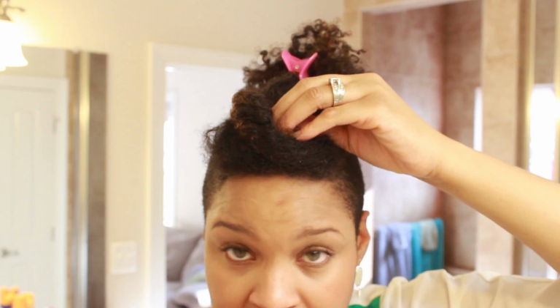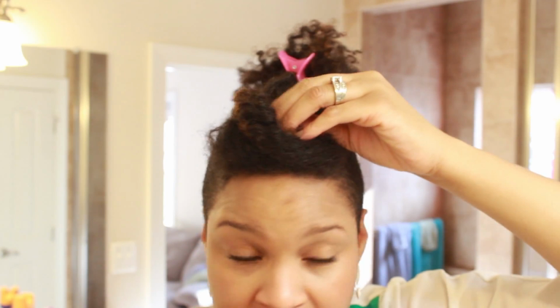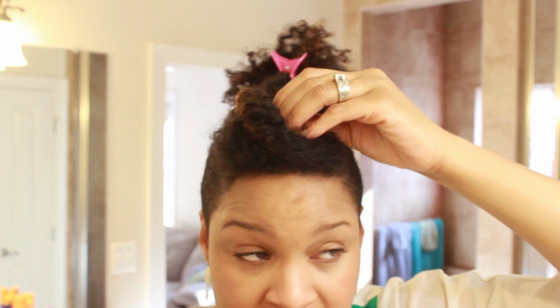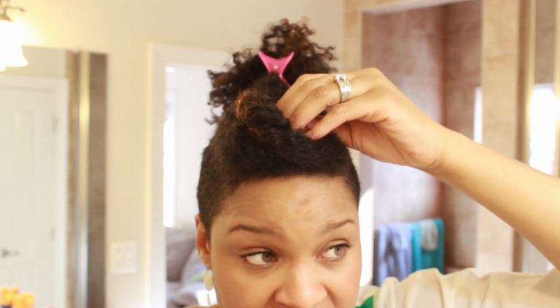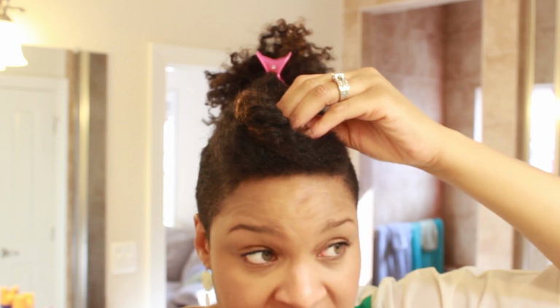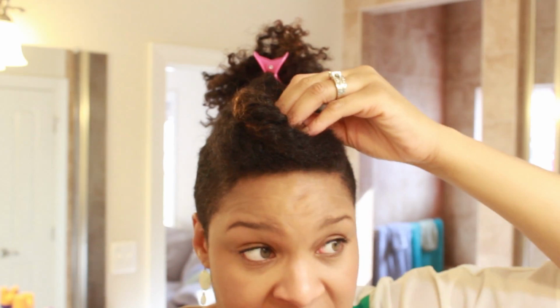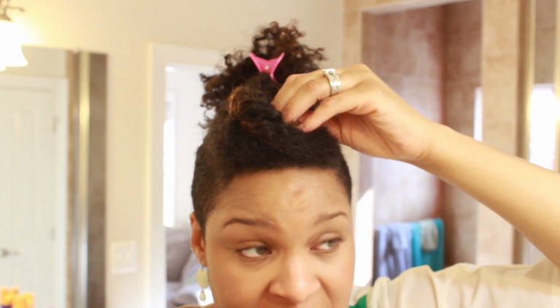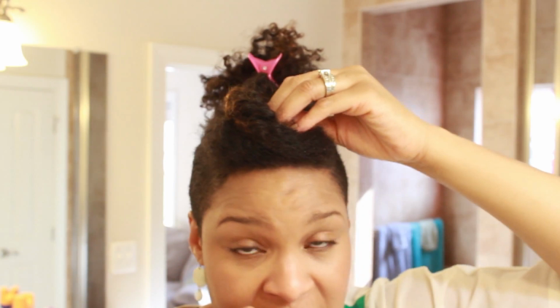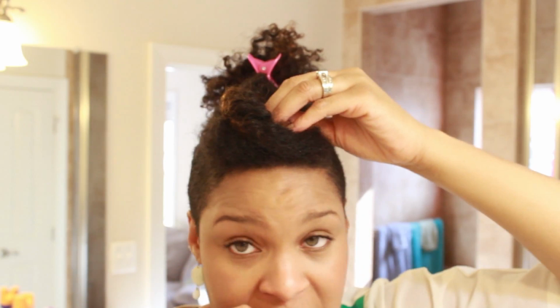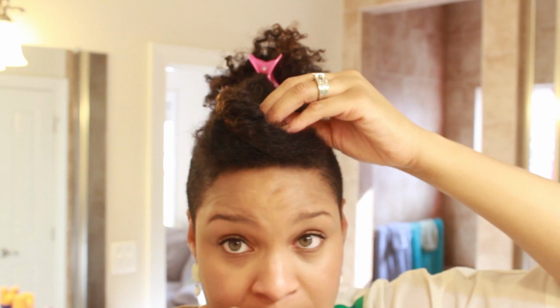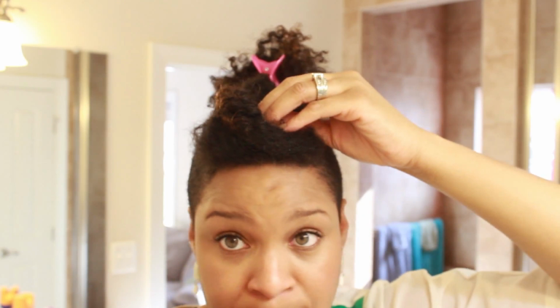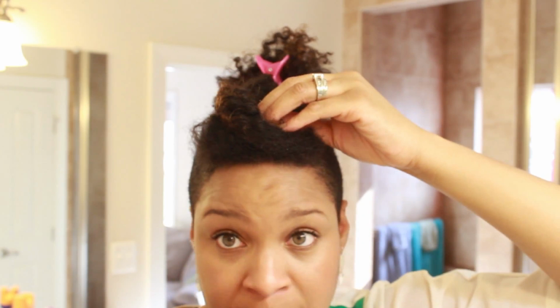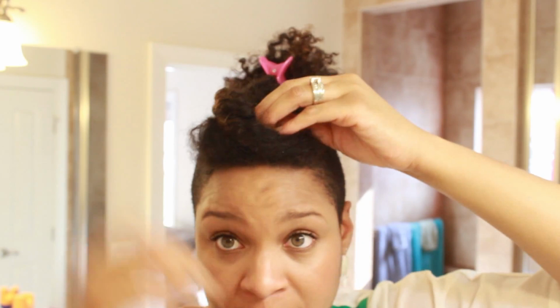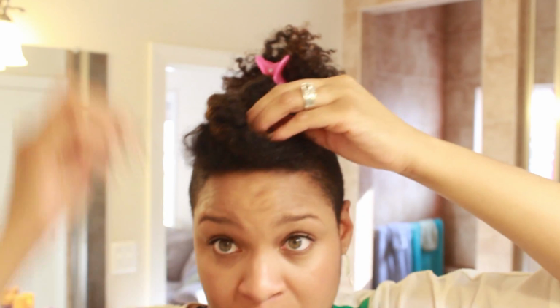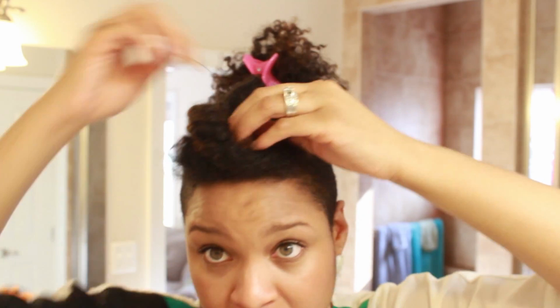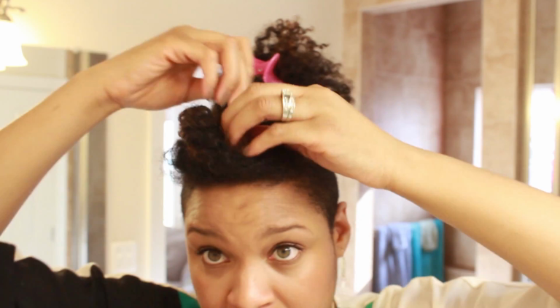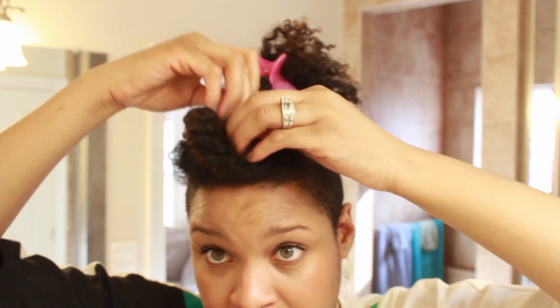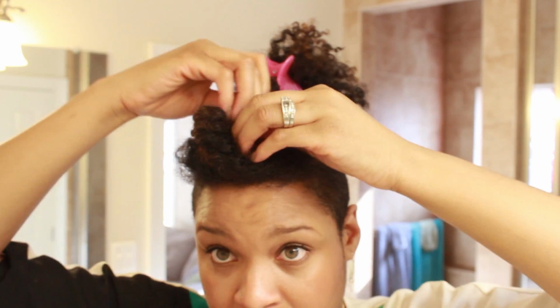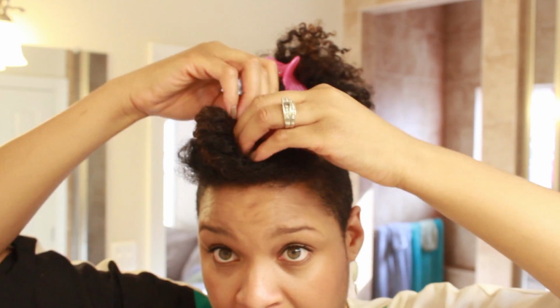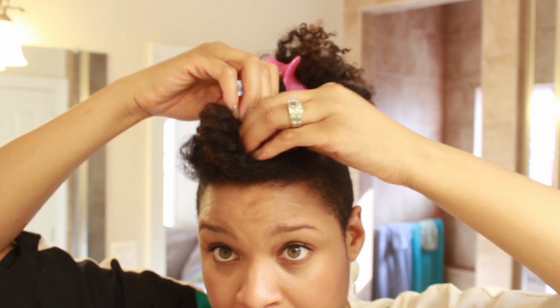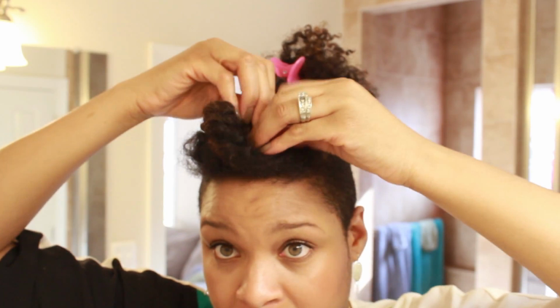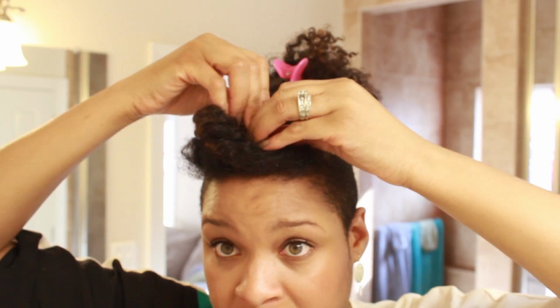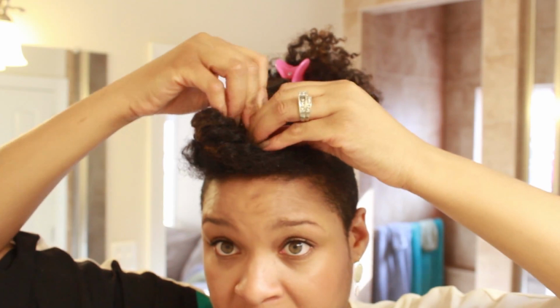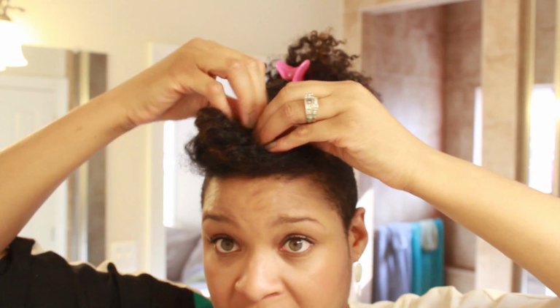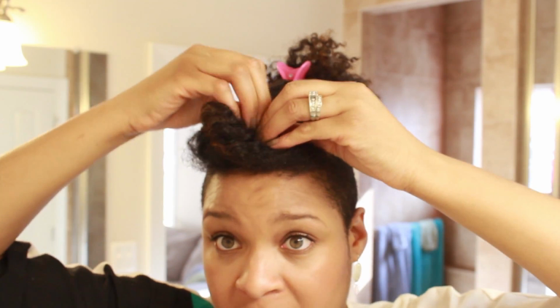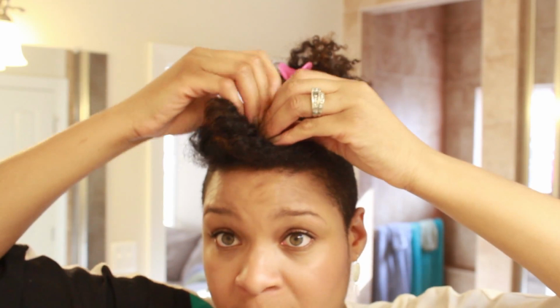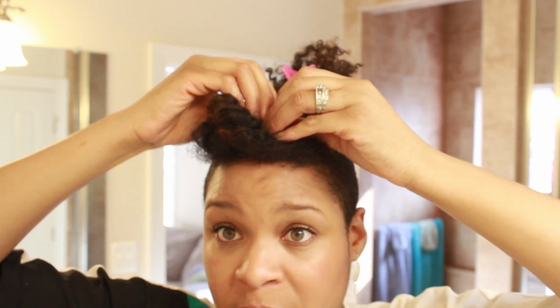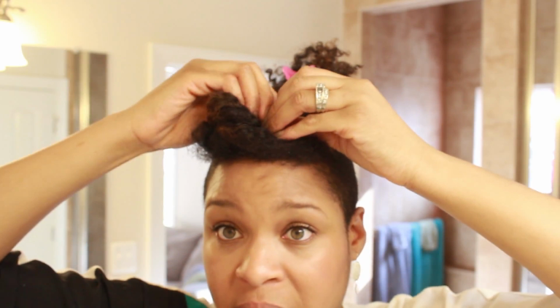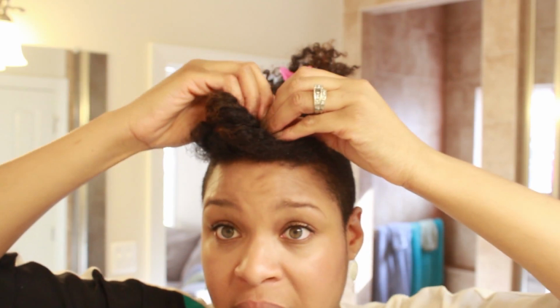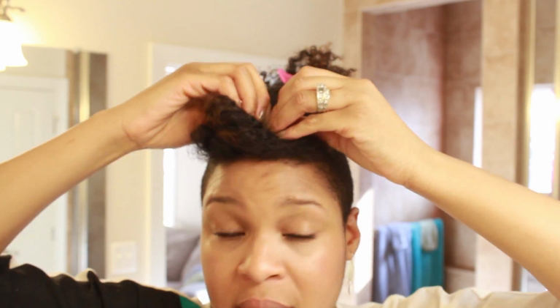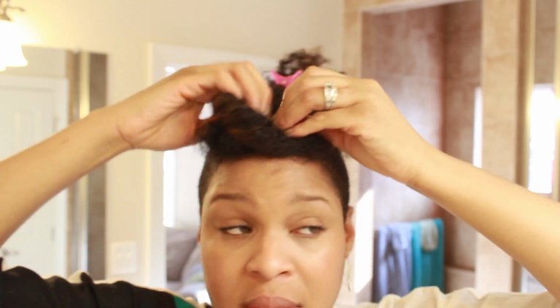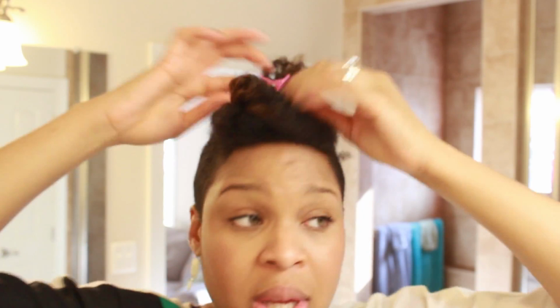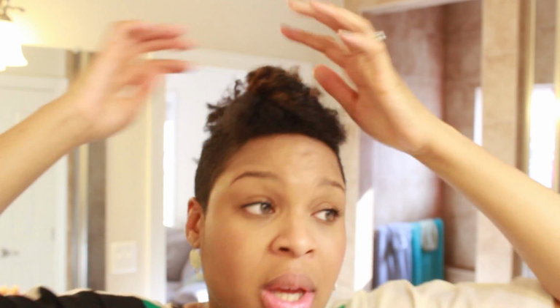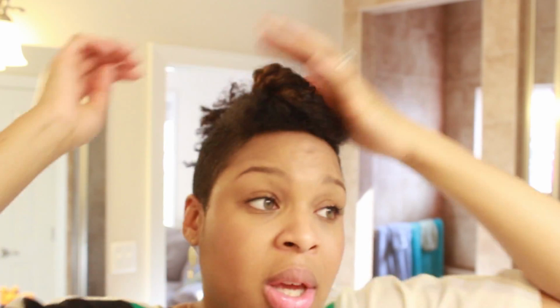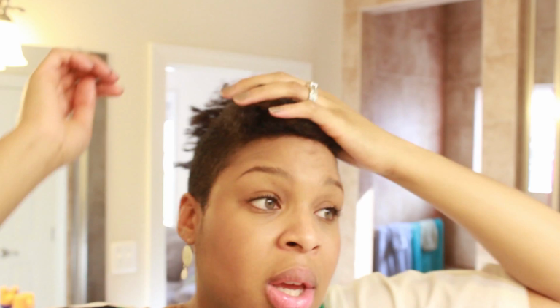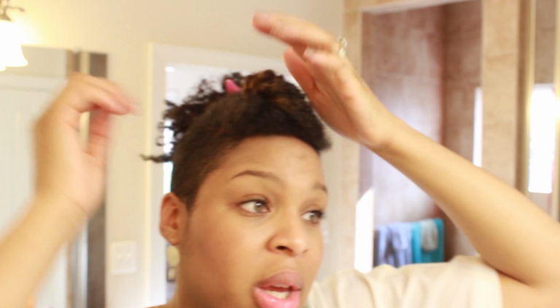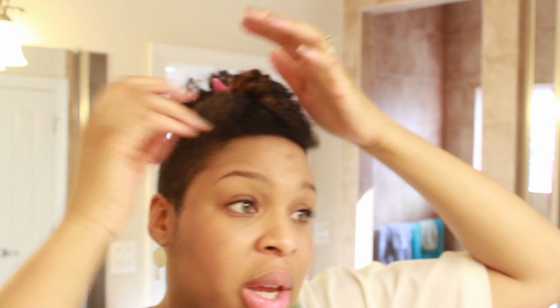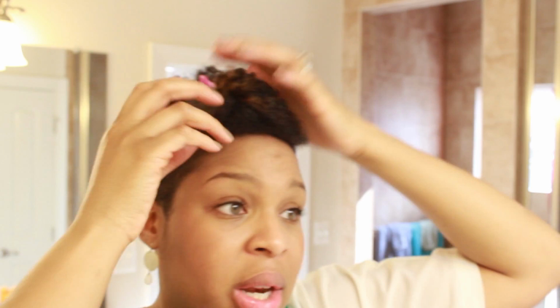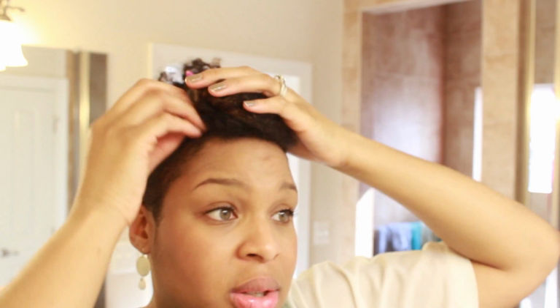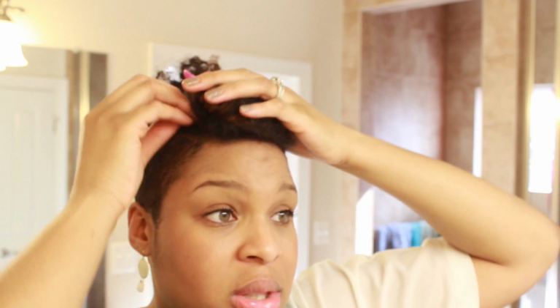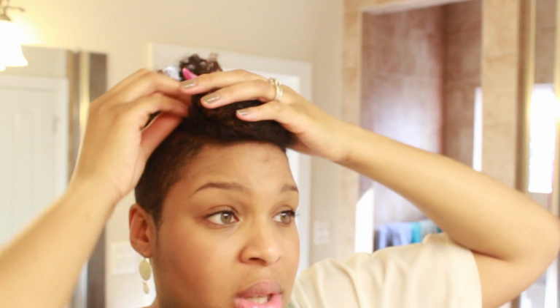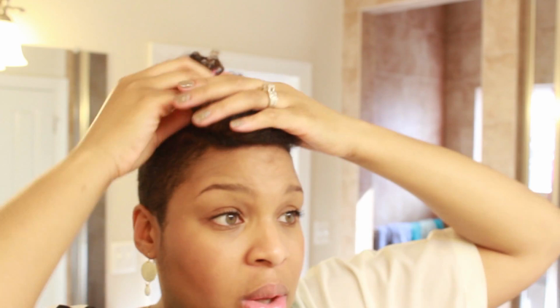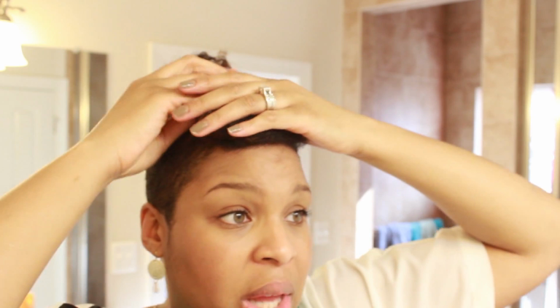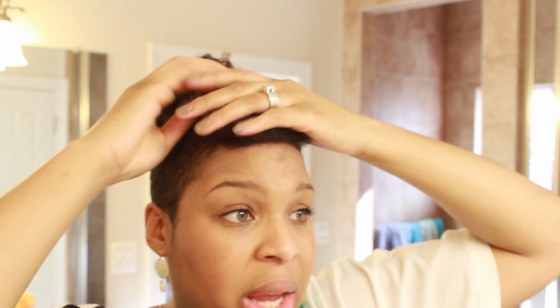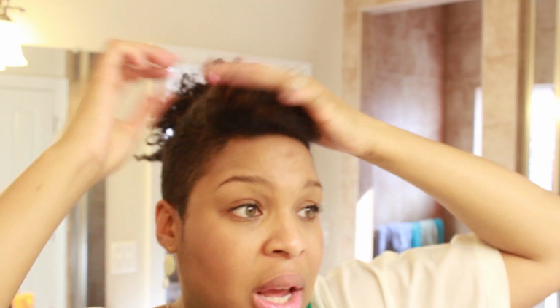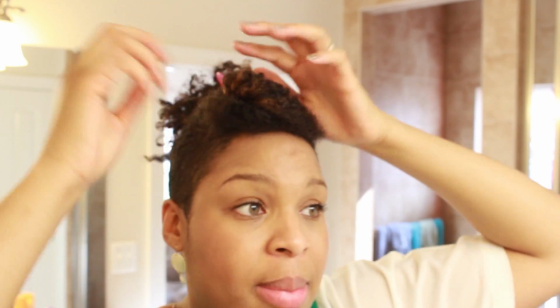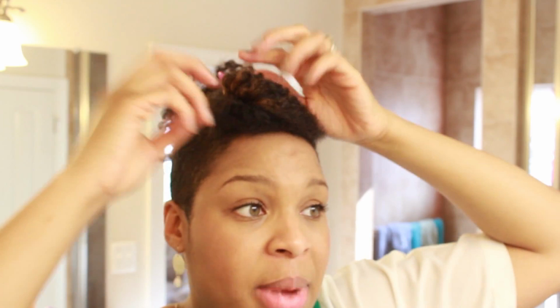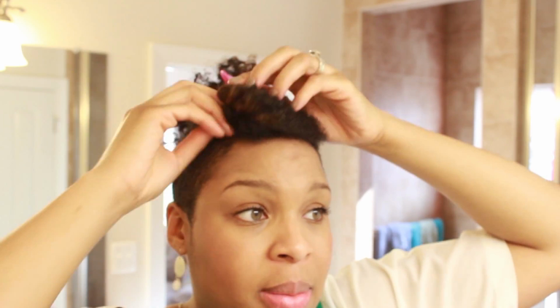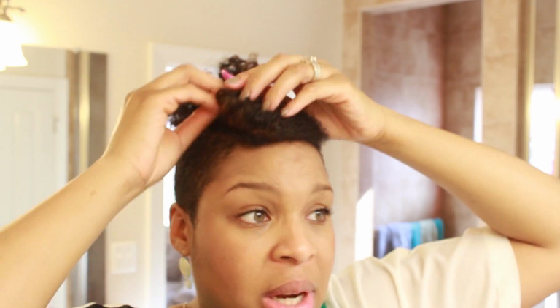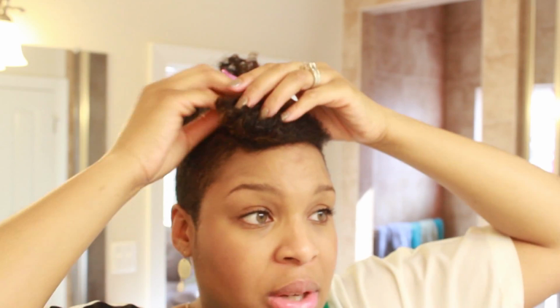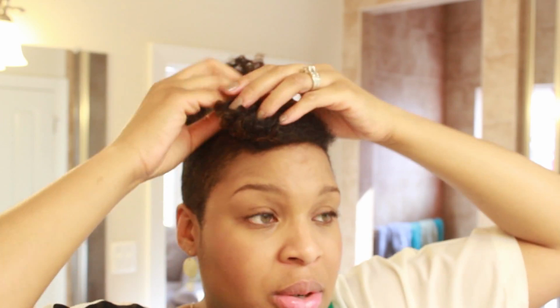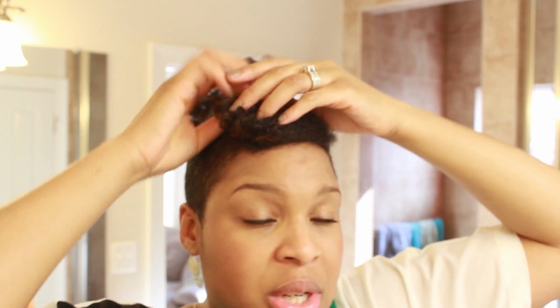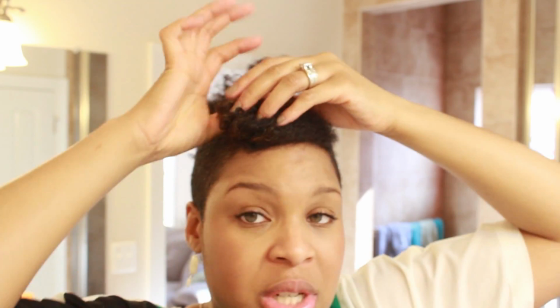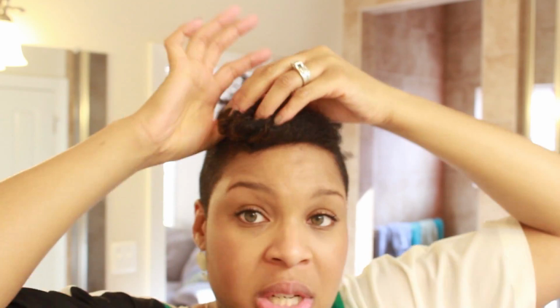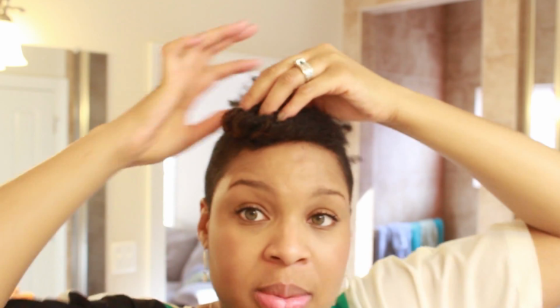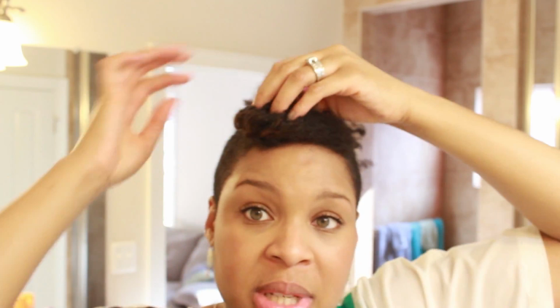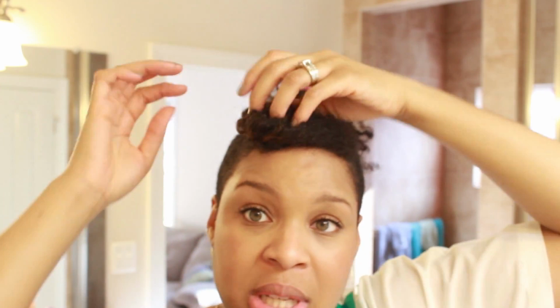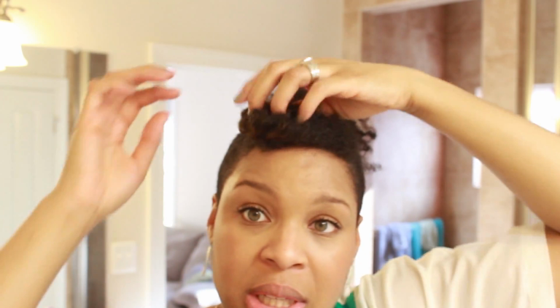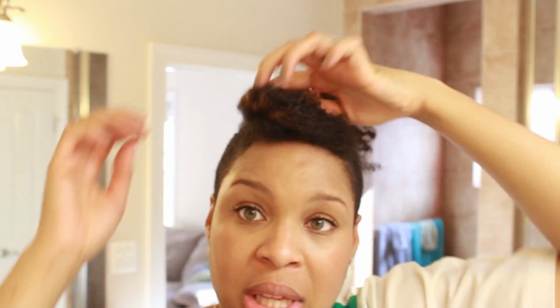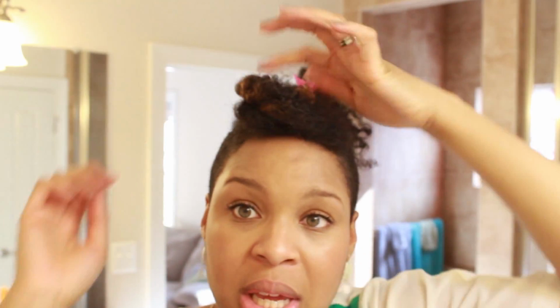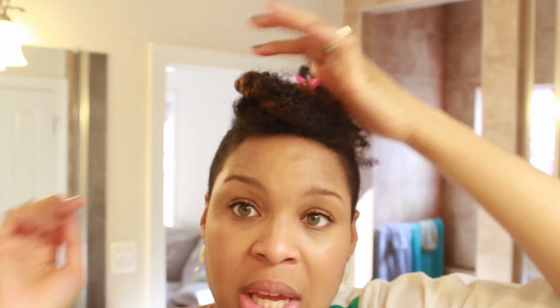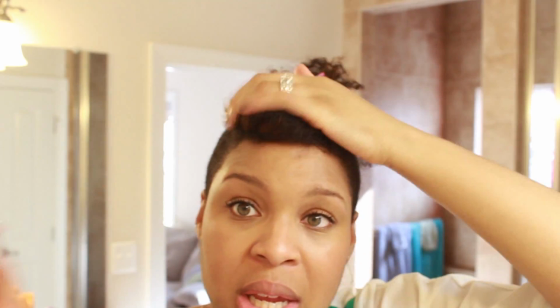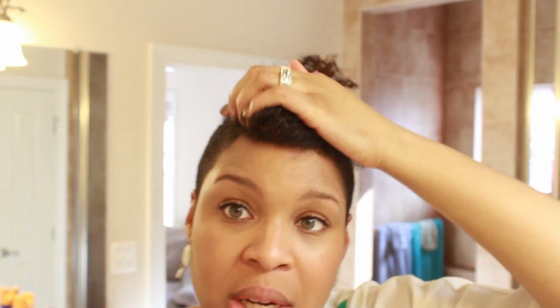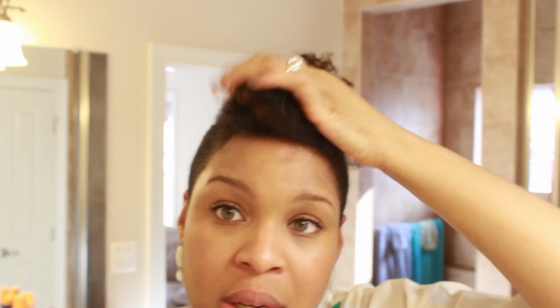And then I bobby pin that in place and make my little adjustments at the end.